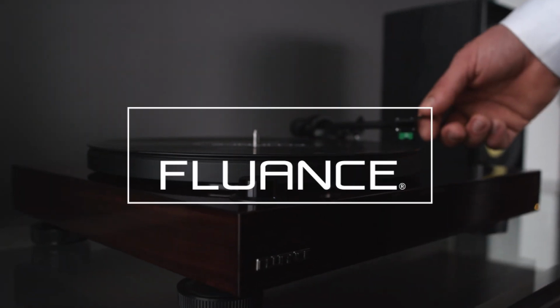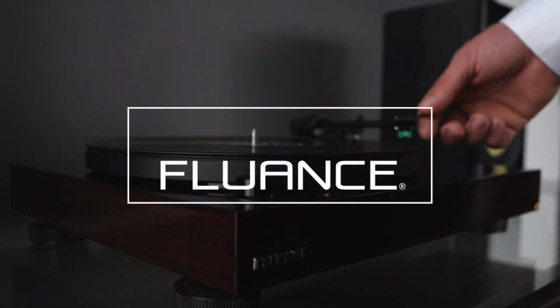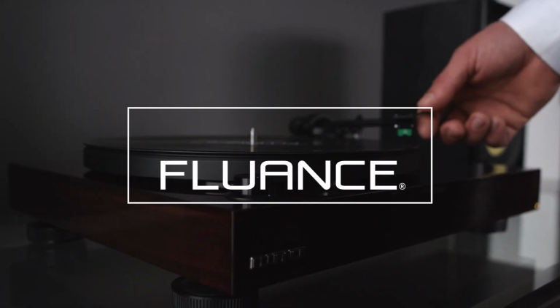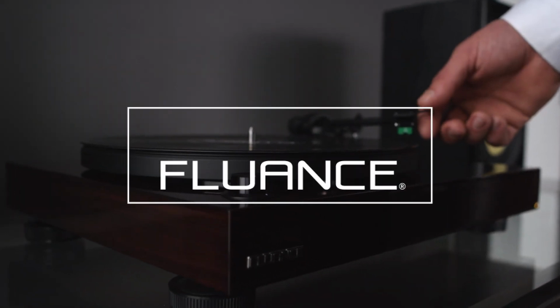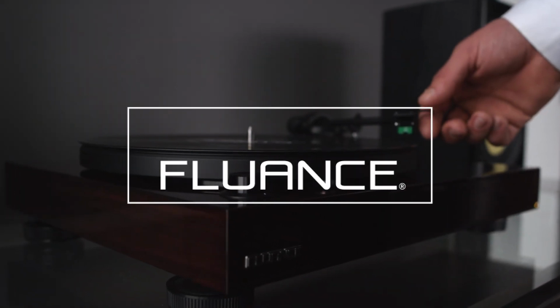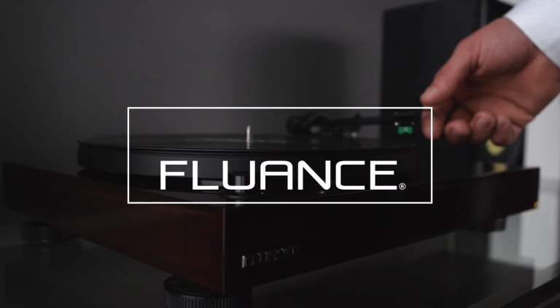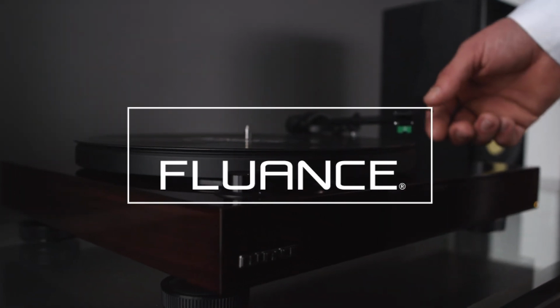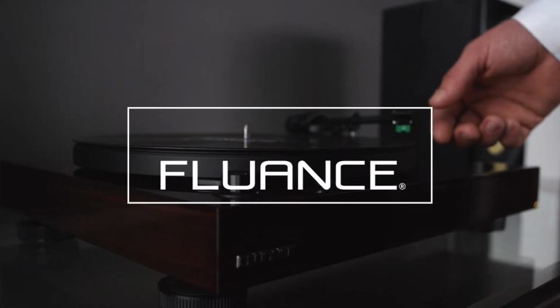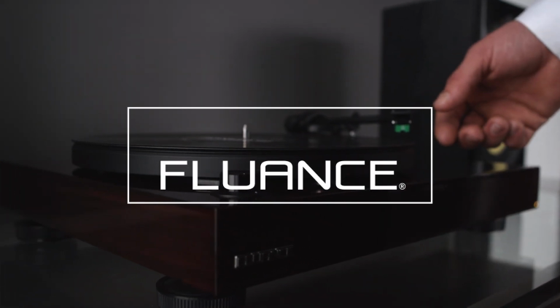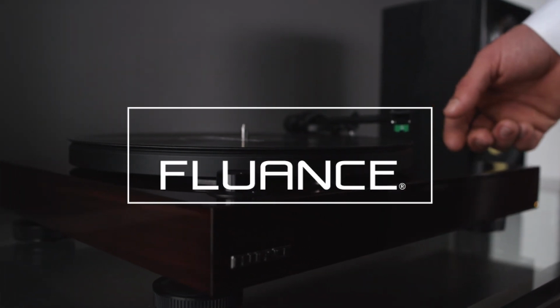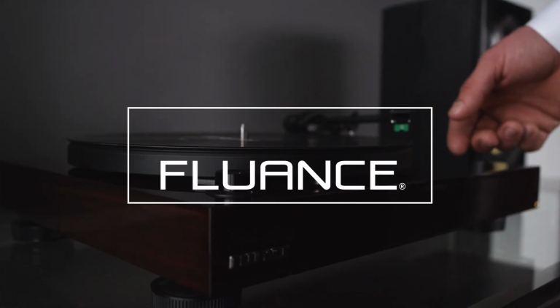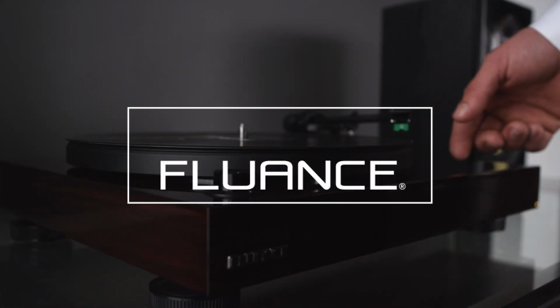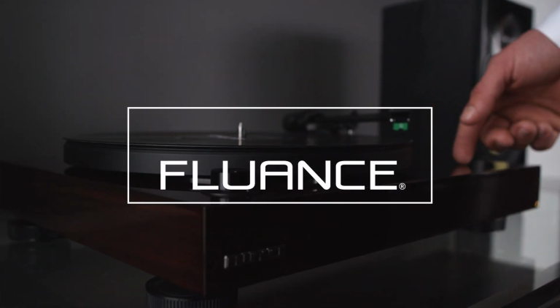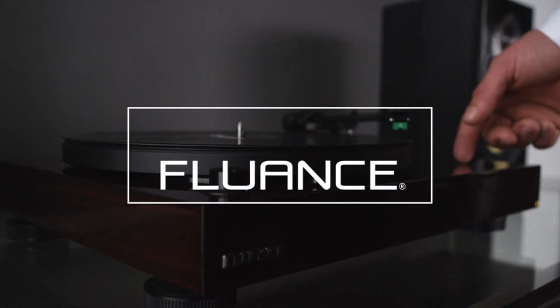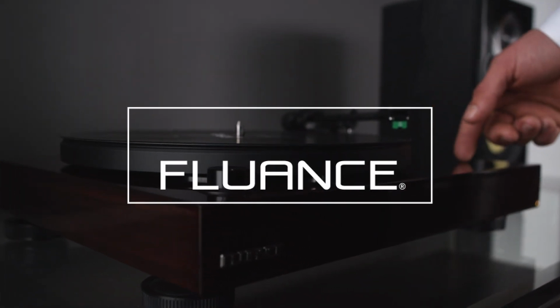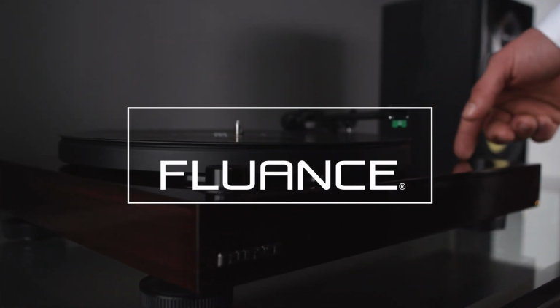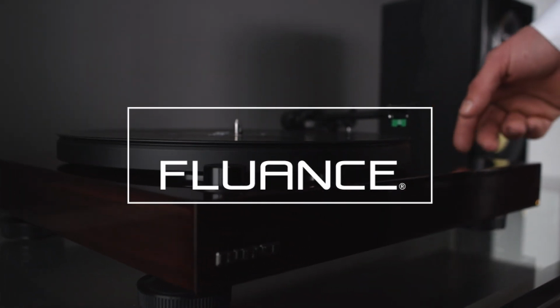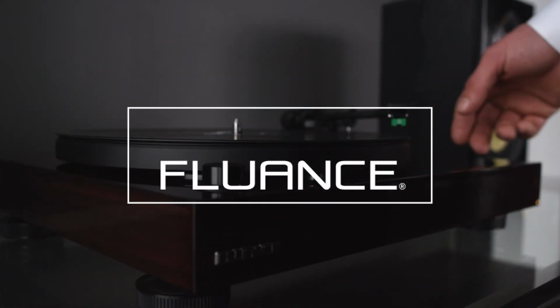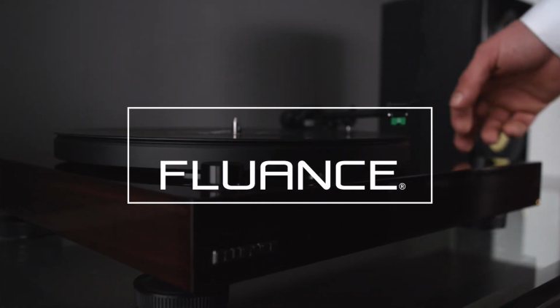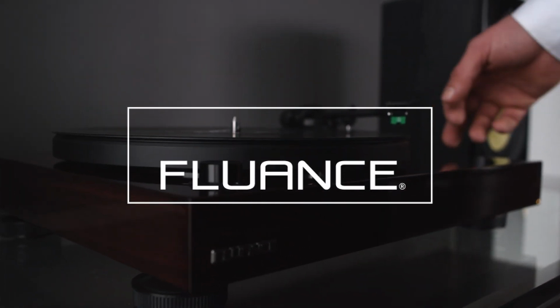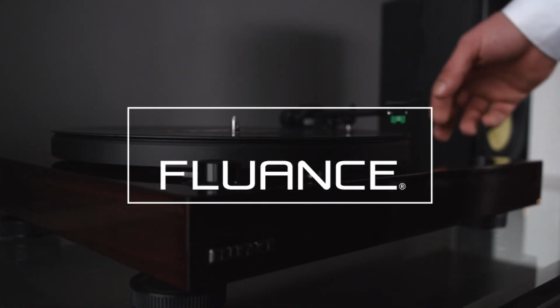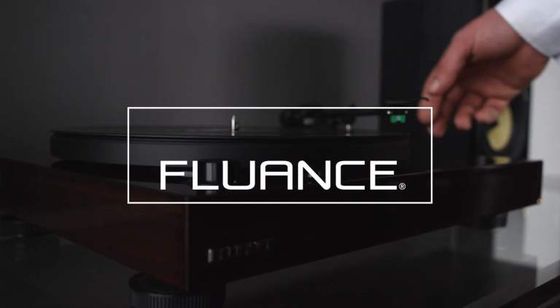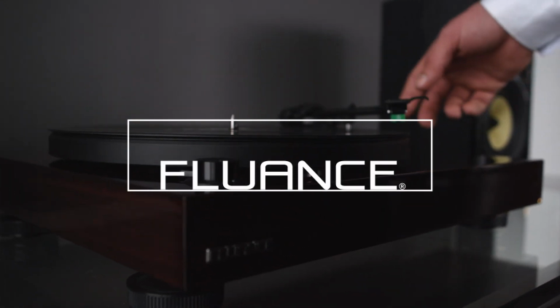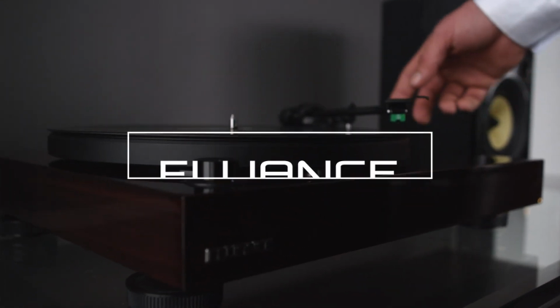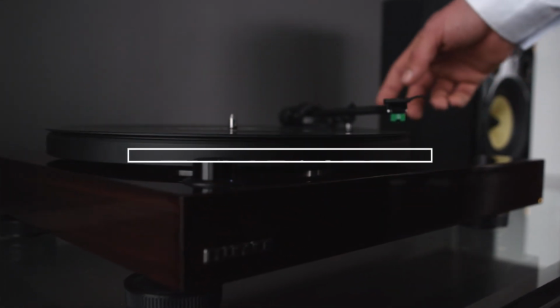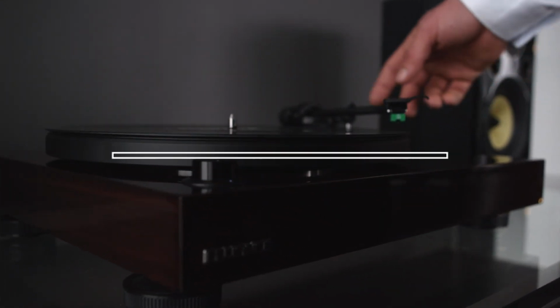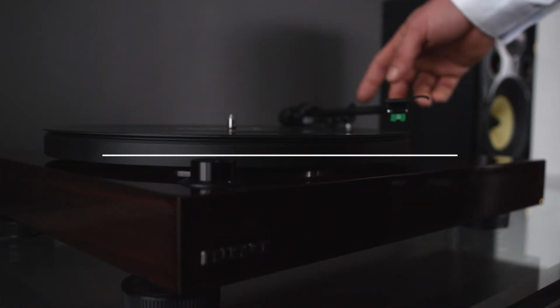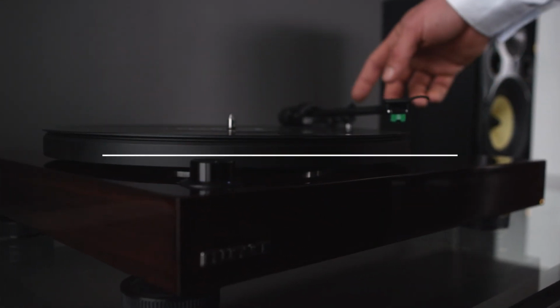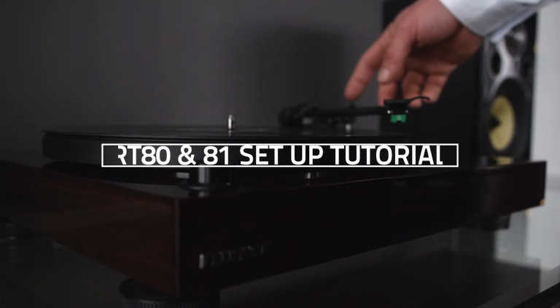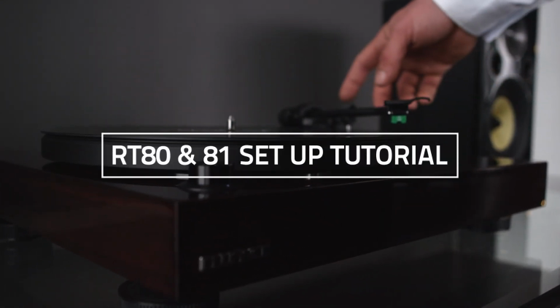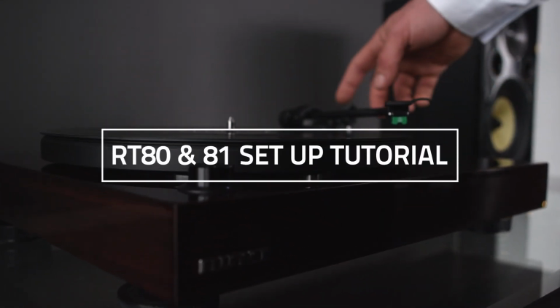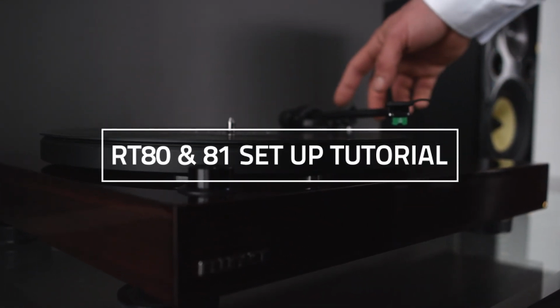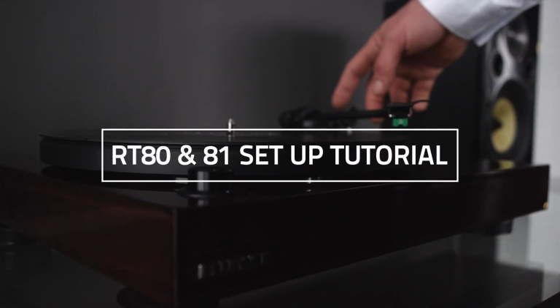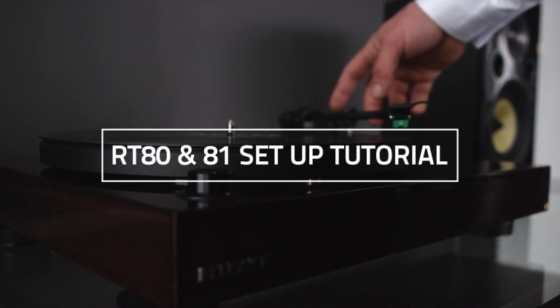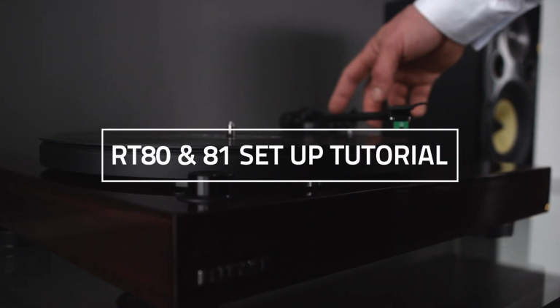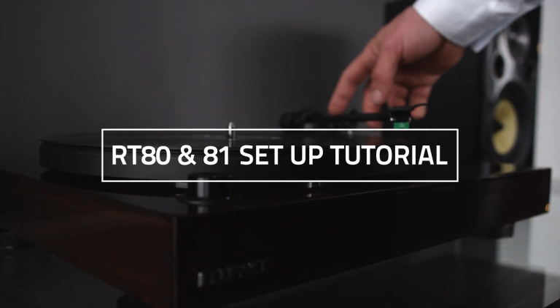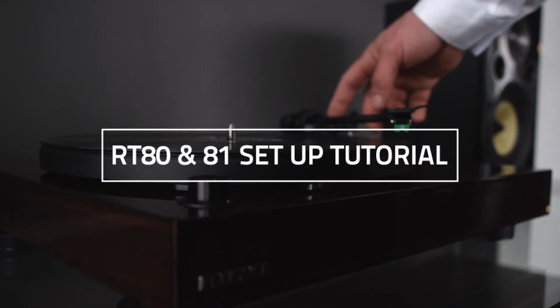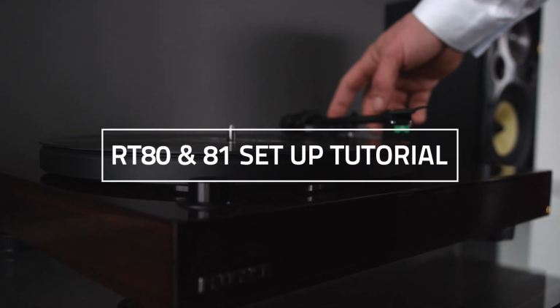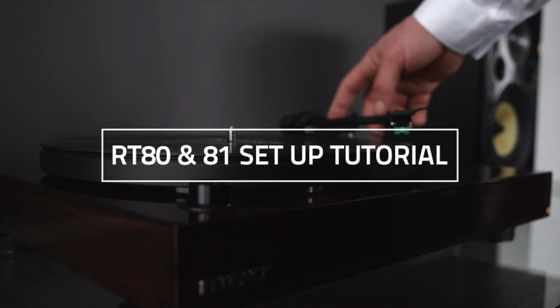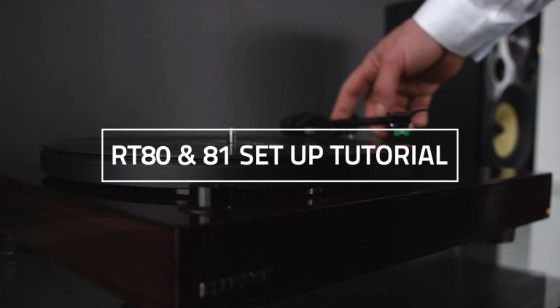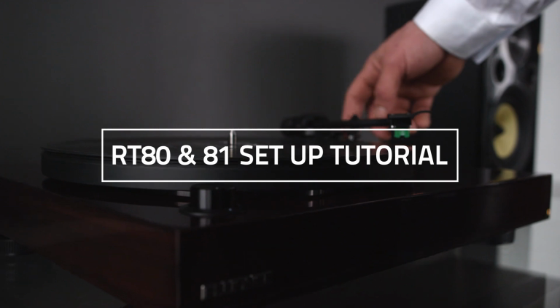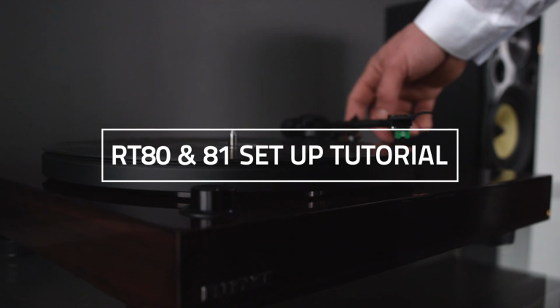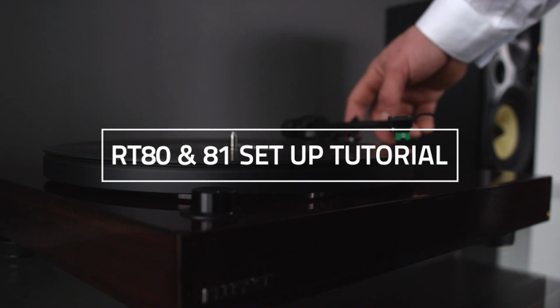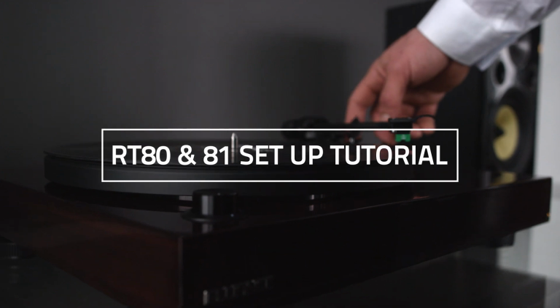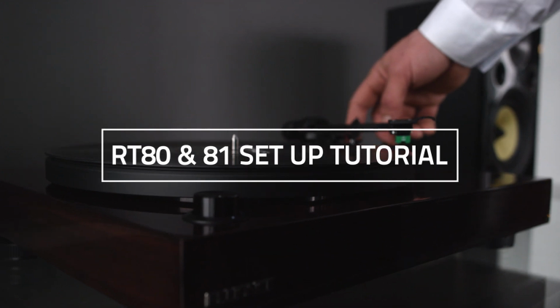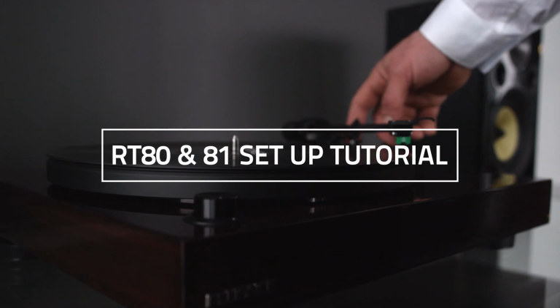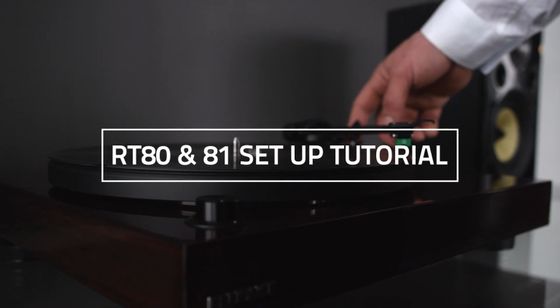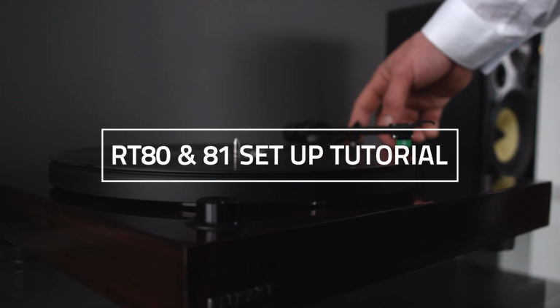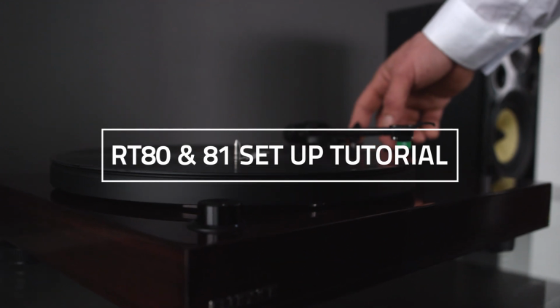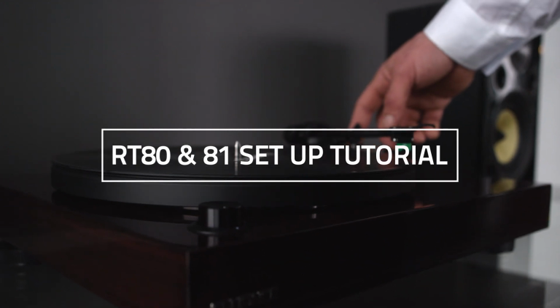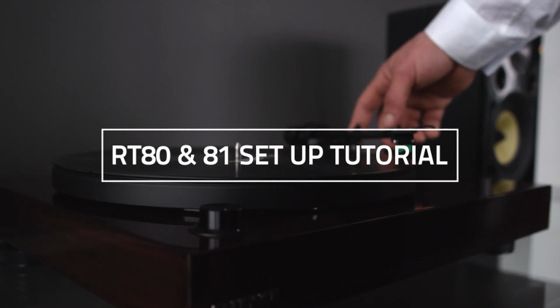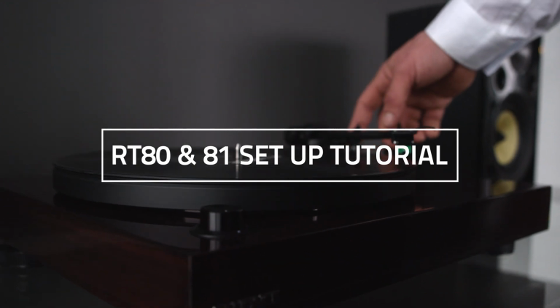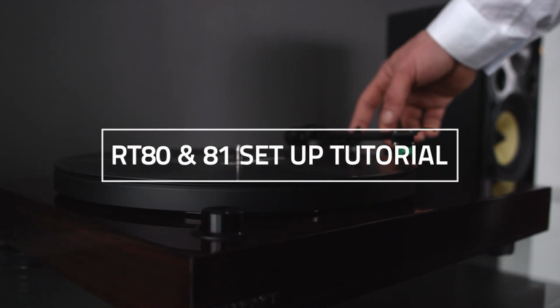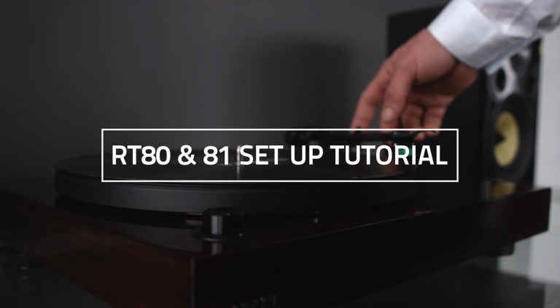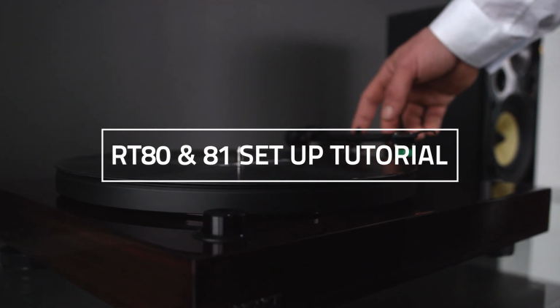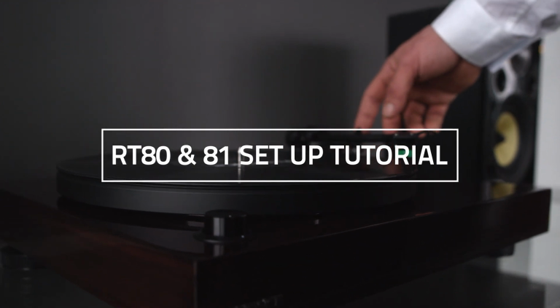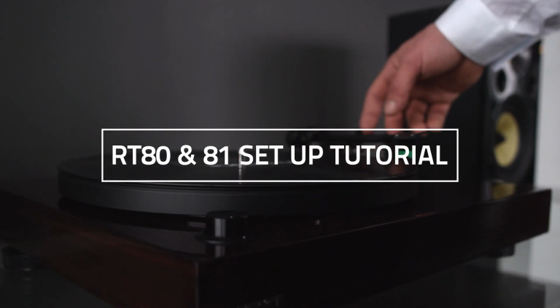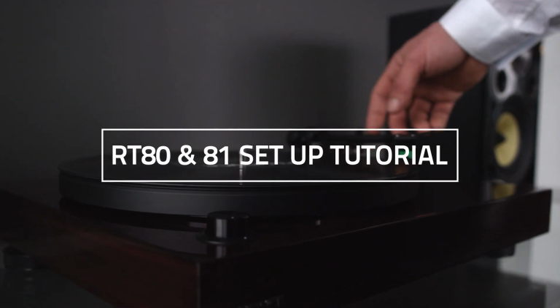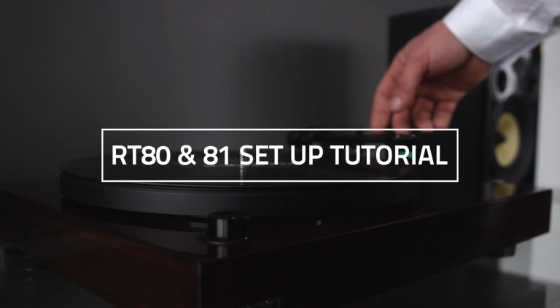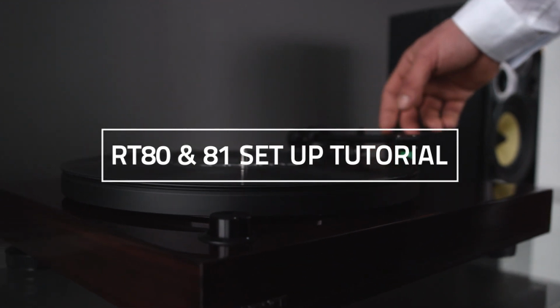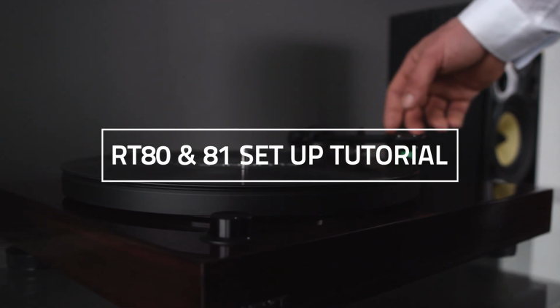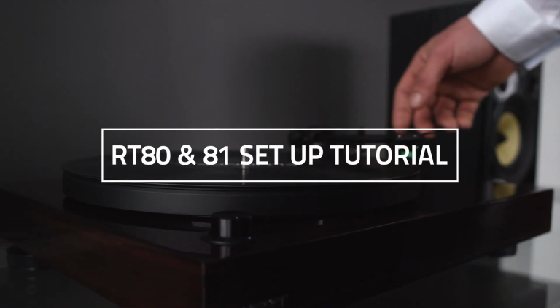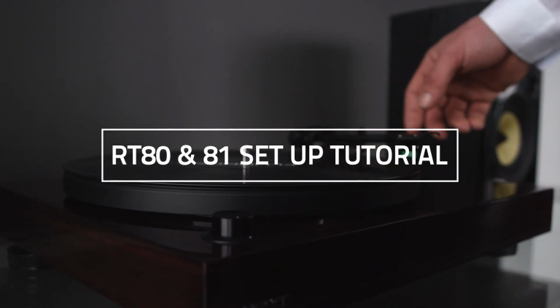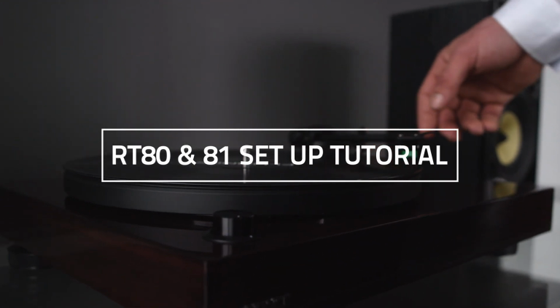Thank you for choosing Fluance. Please ensure all parts and accessories have been removed from the packaging and are laid out ready for installation.